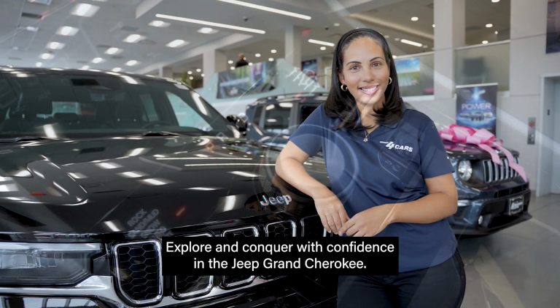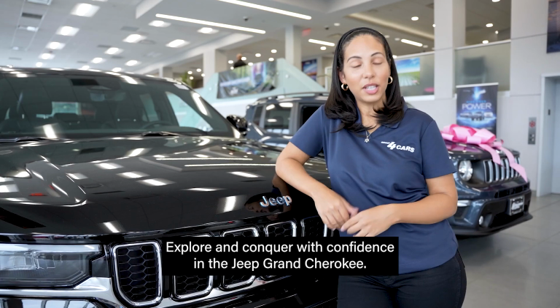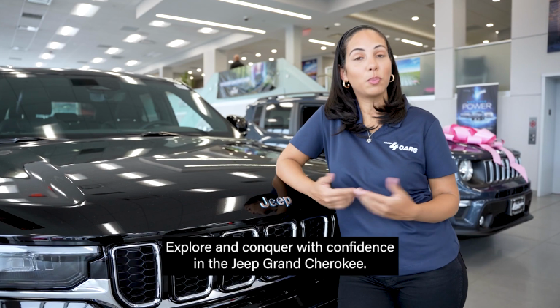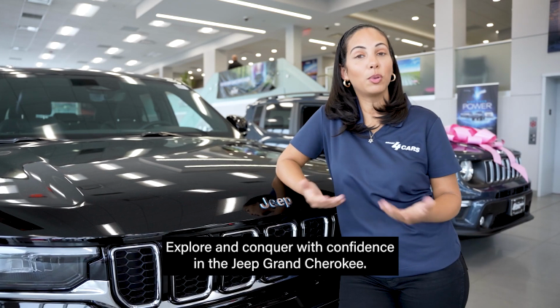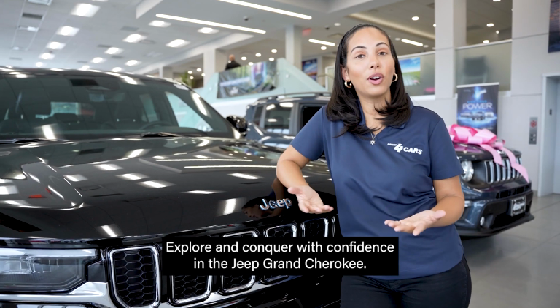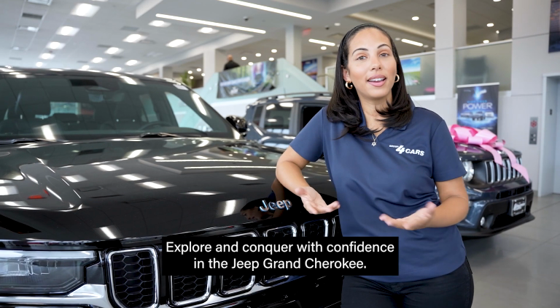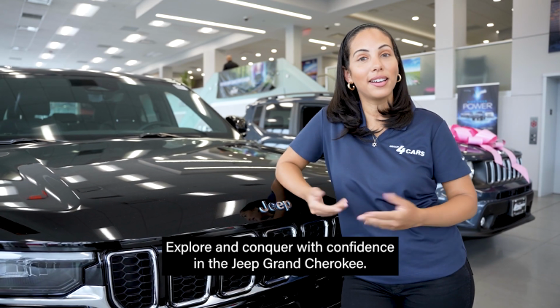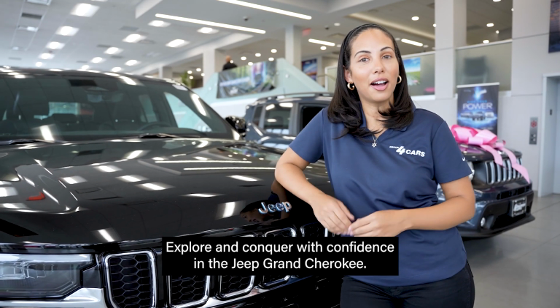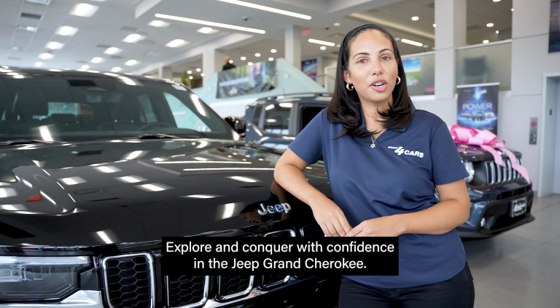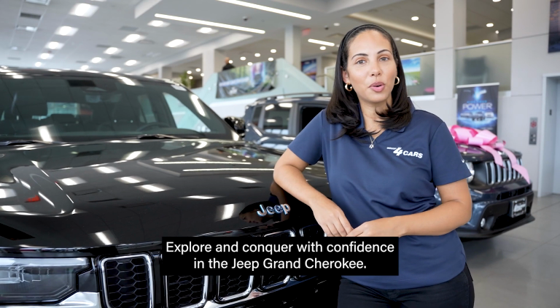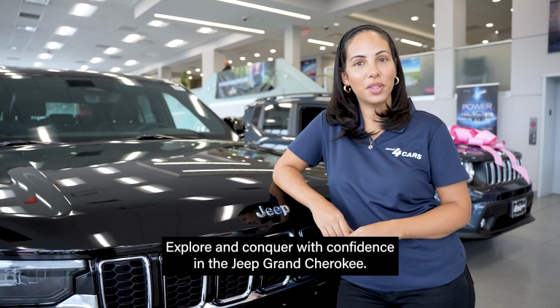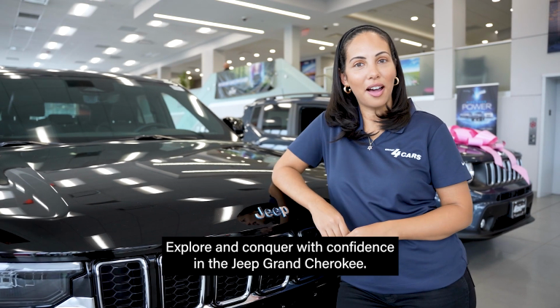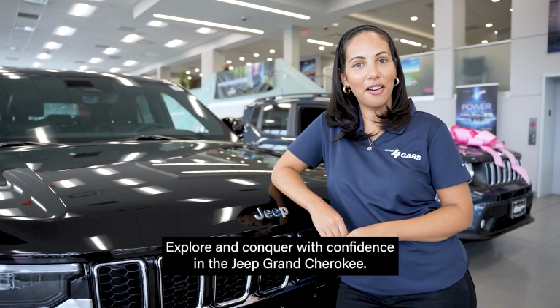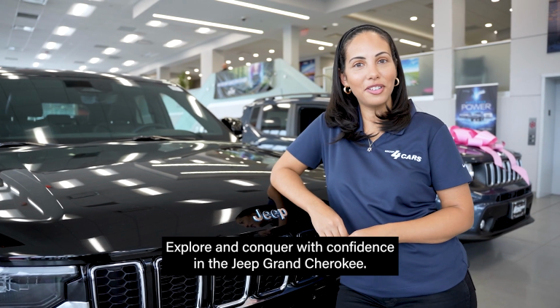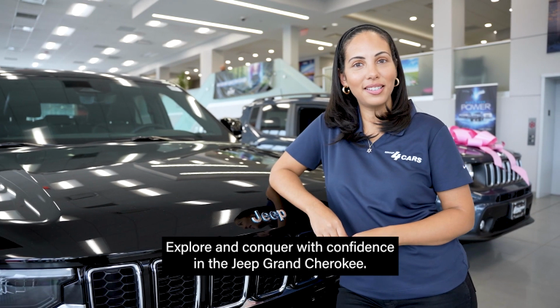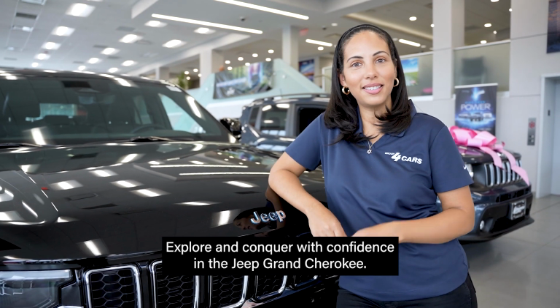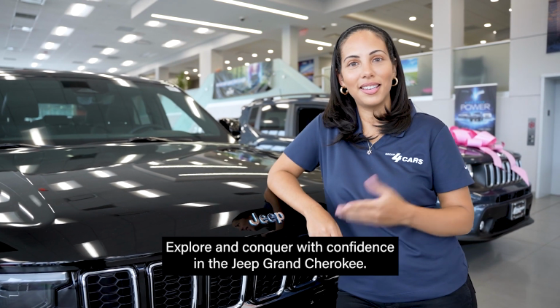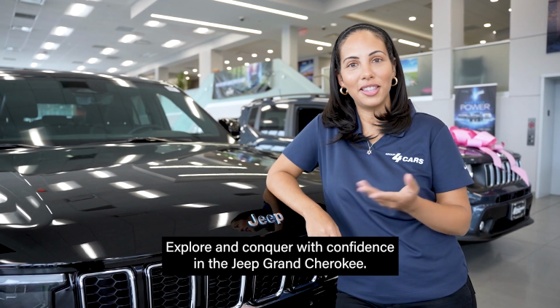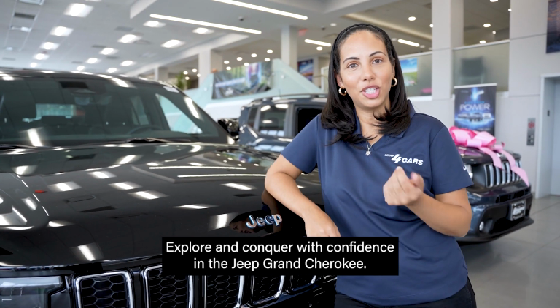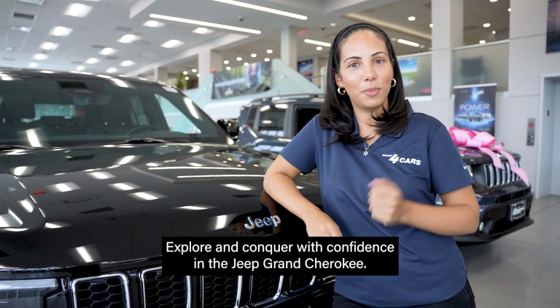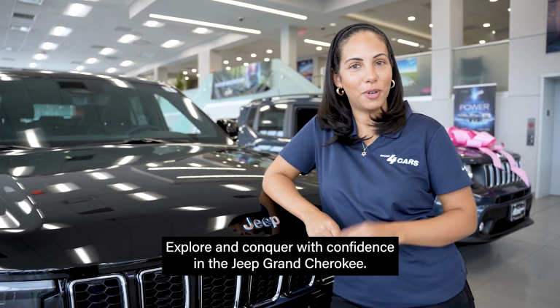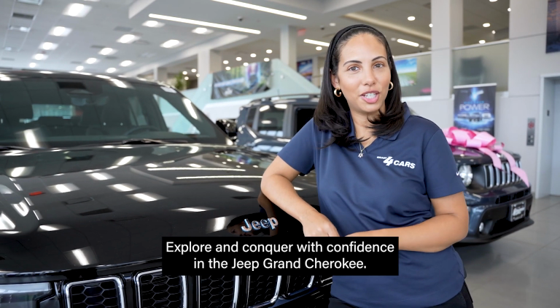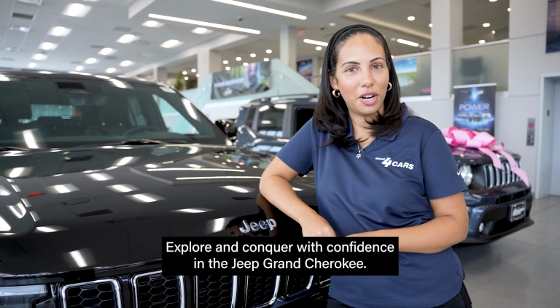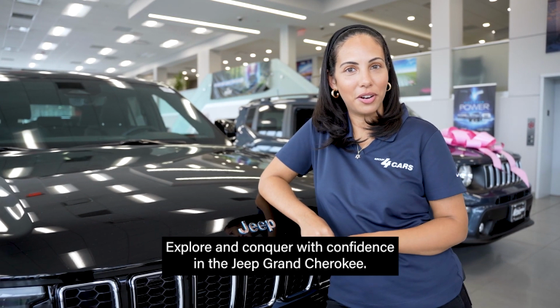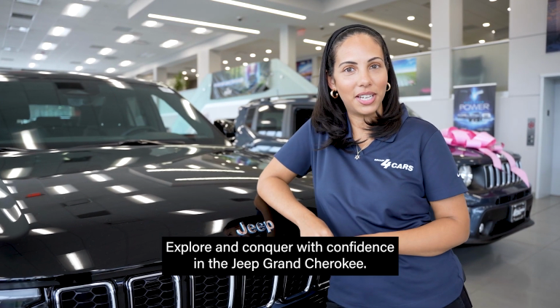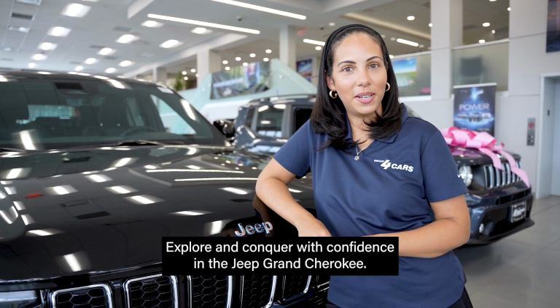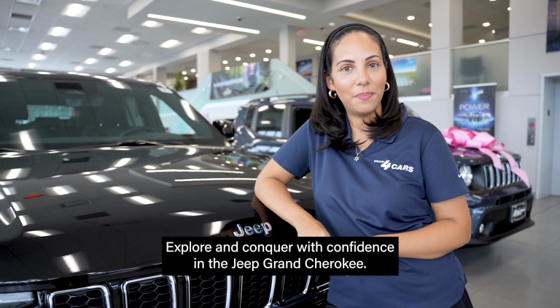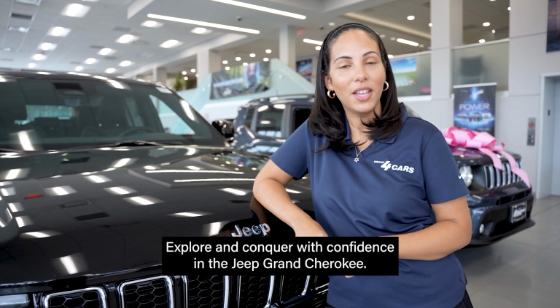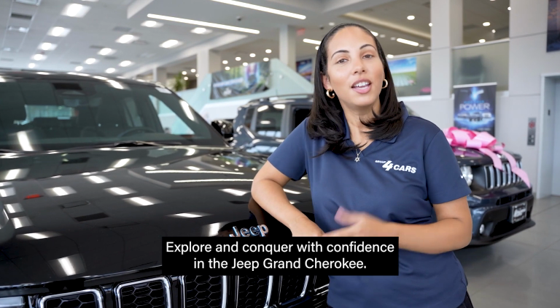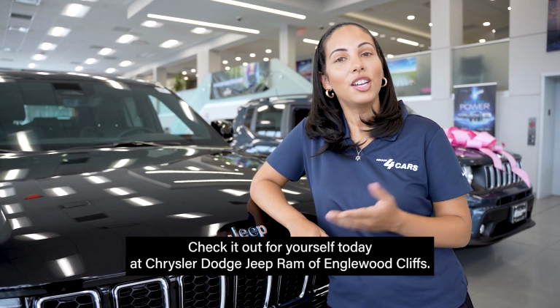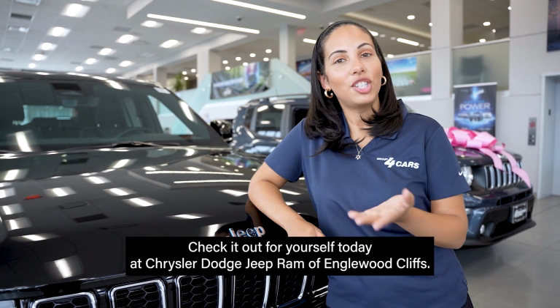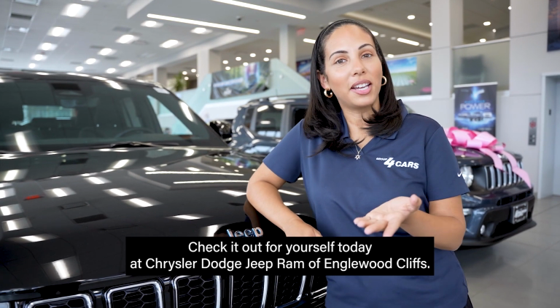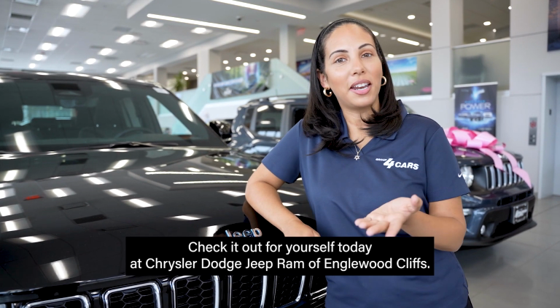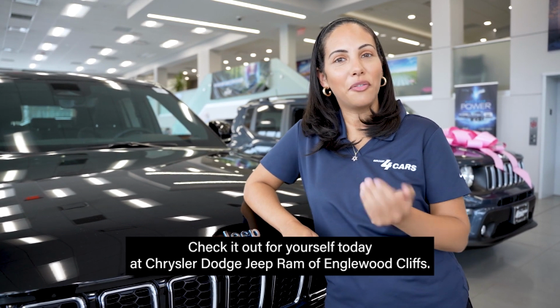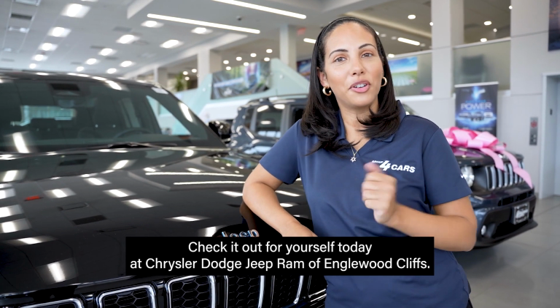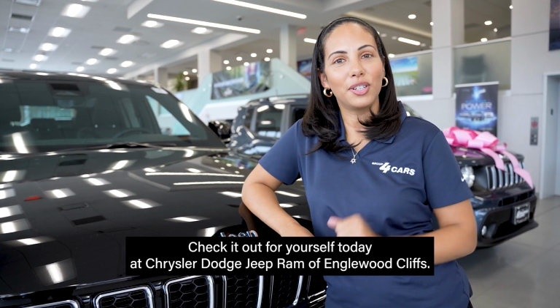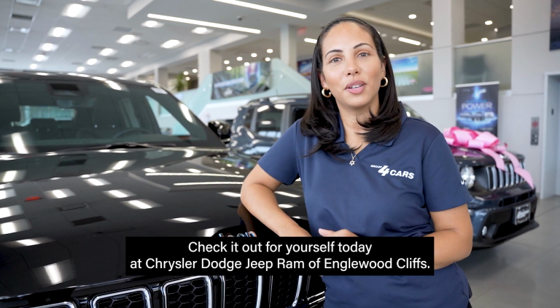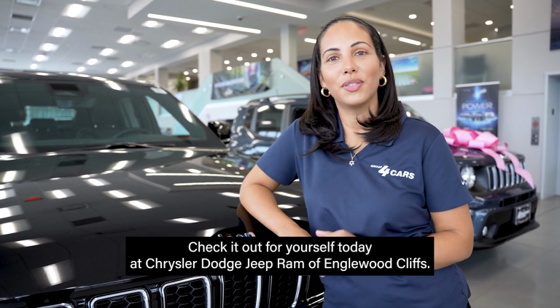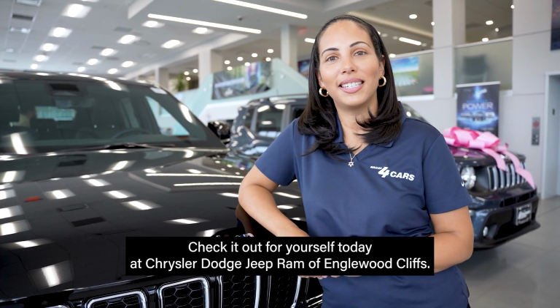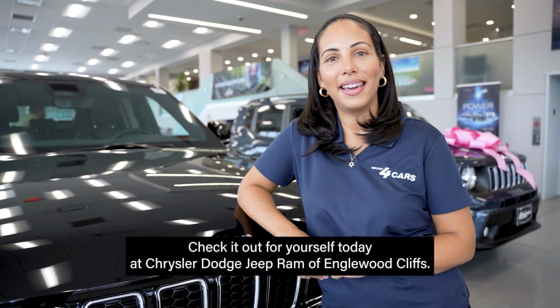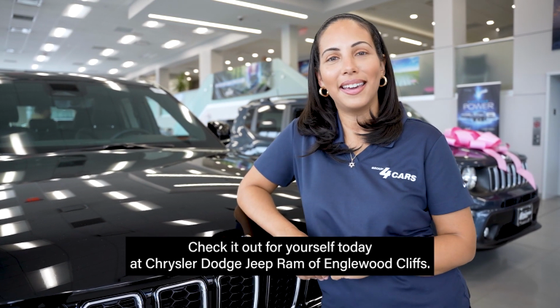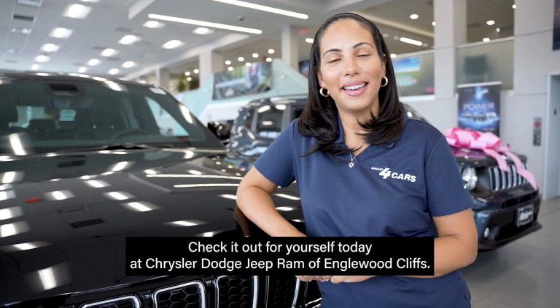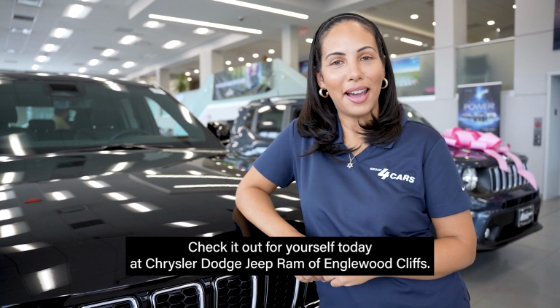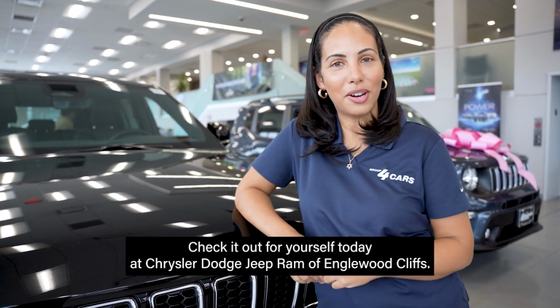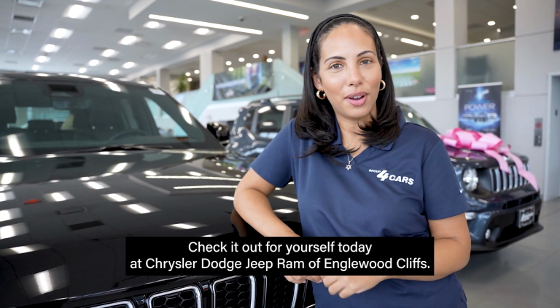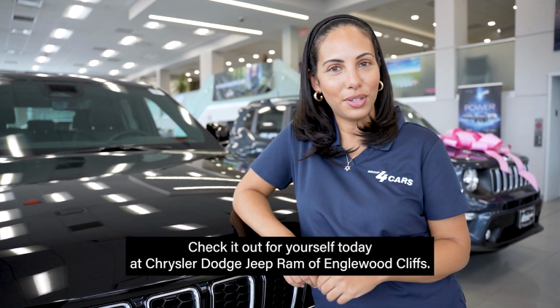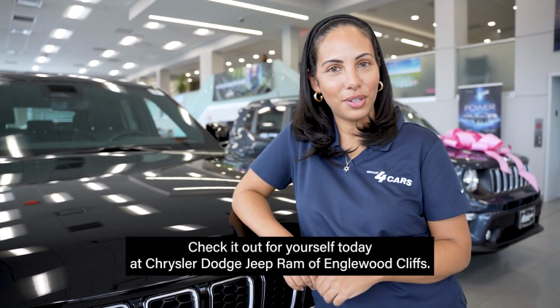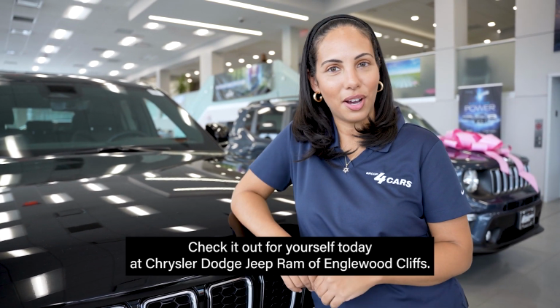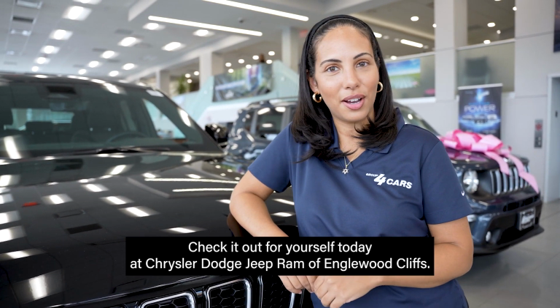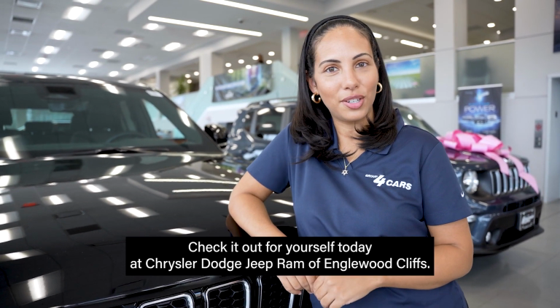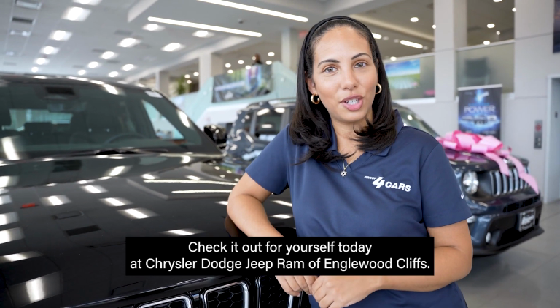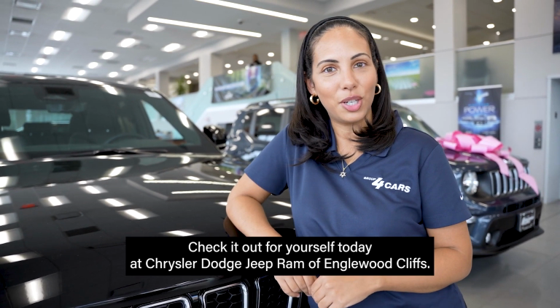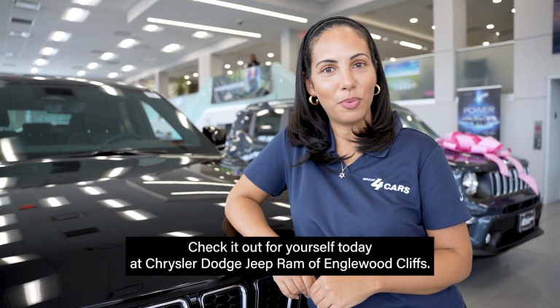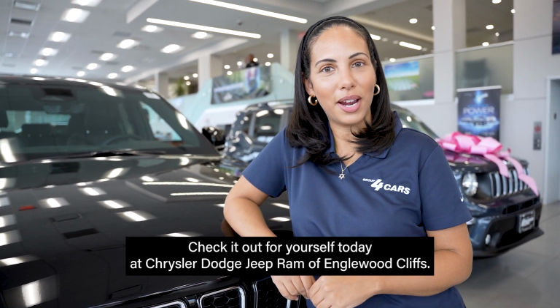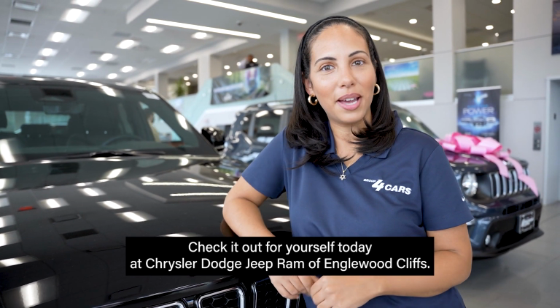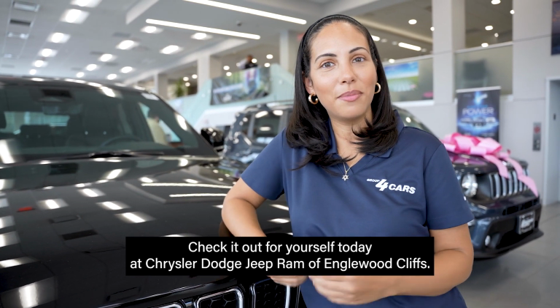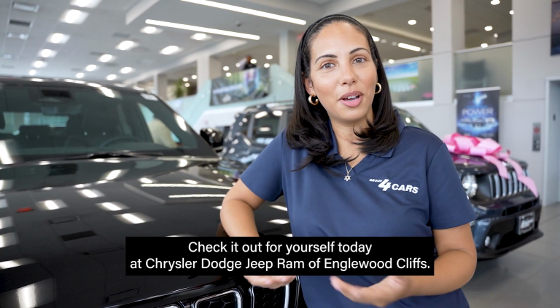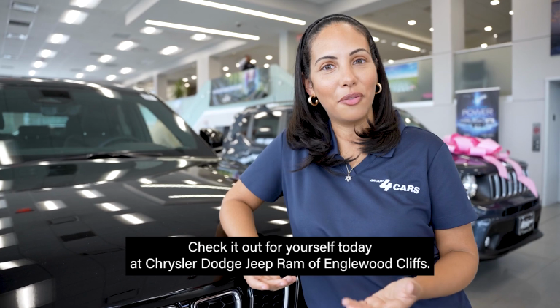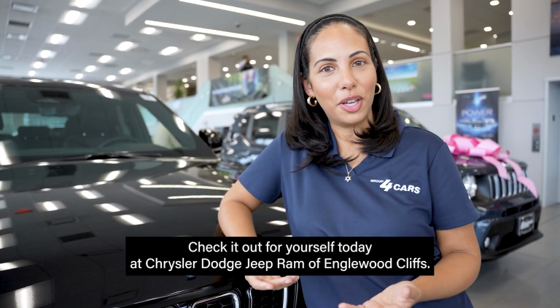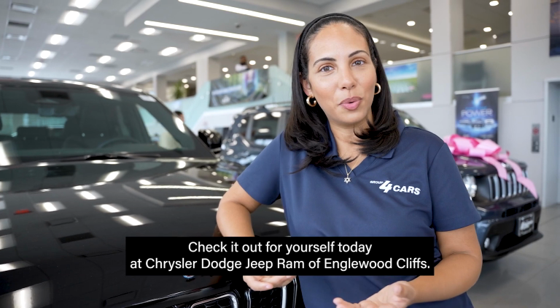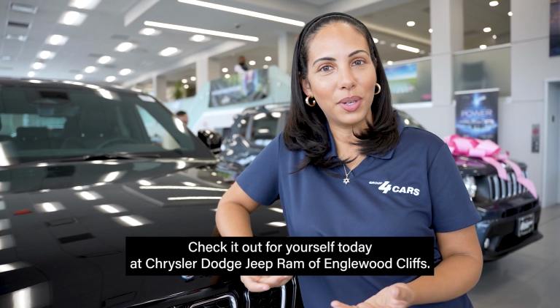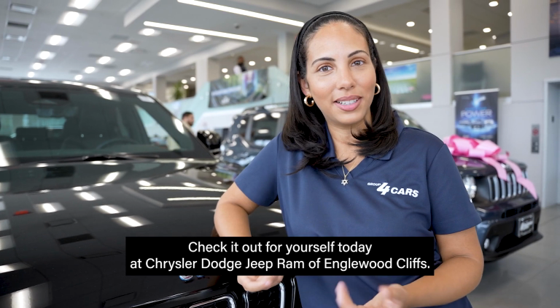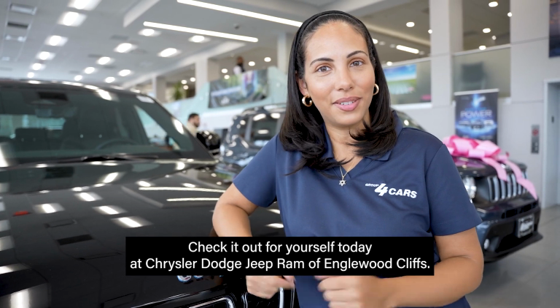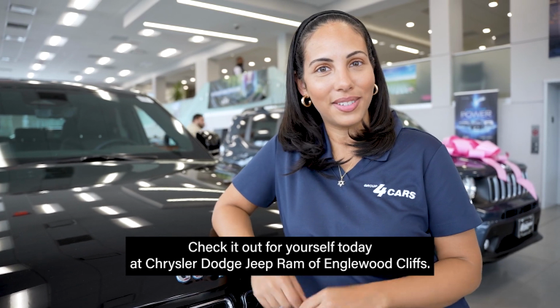Explore and conquer with confidence in the Jeep Grand Cherokee. Check it out for yourself today at Chrysler Dodge Jeep Ram of Englewood Cliffs.